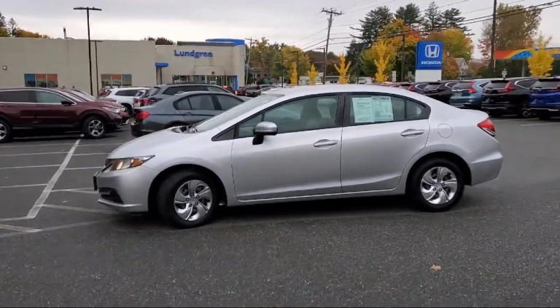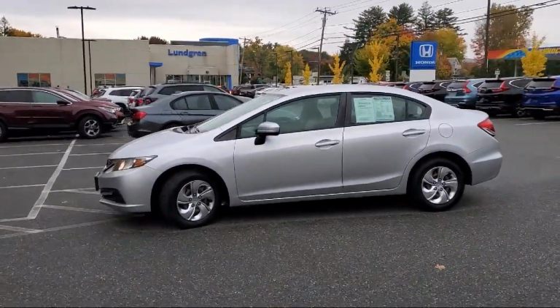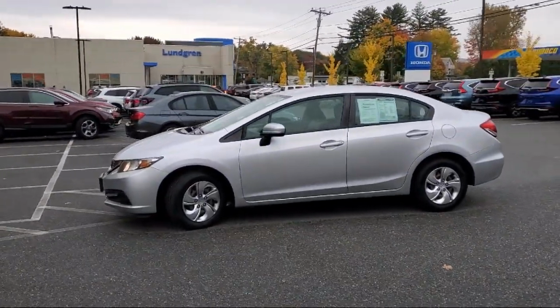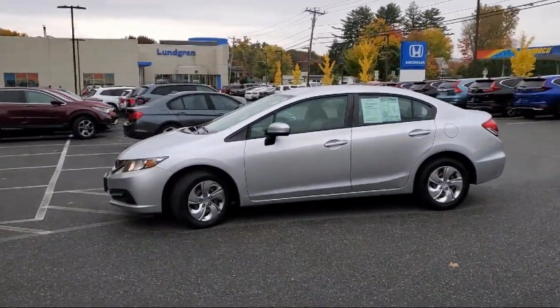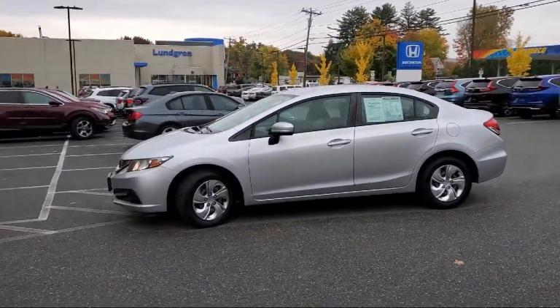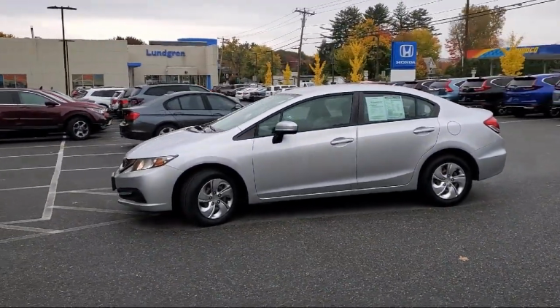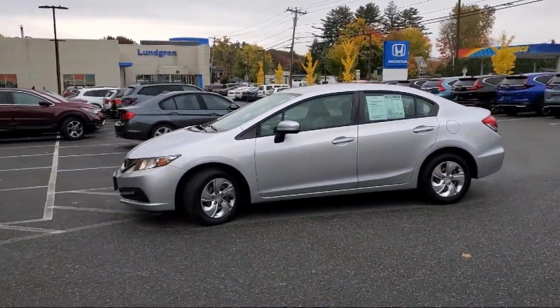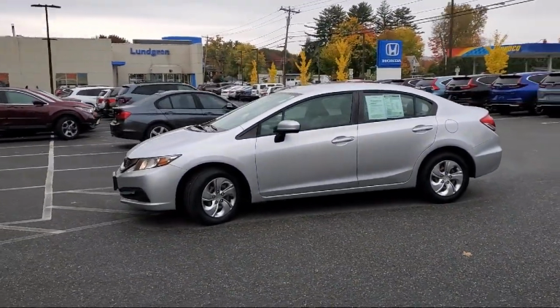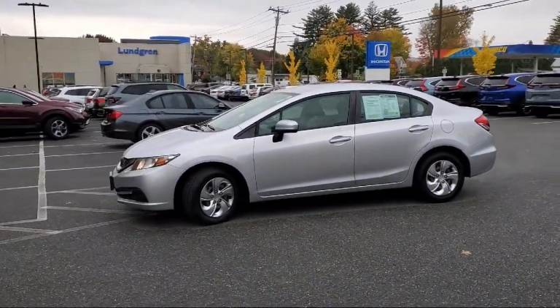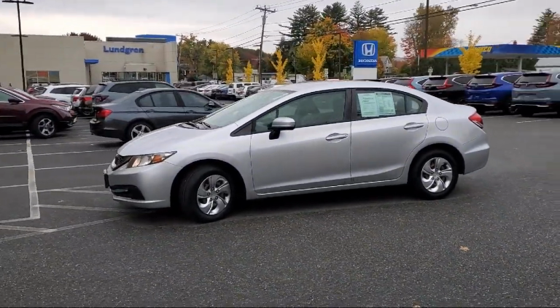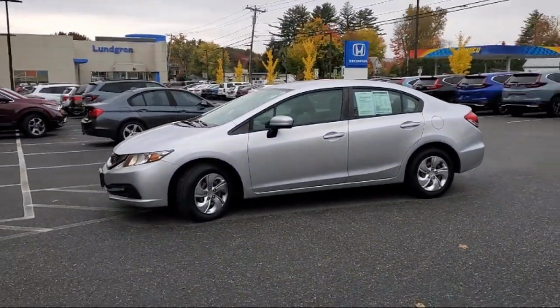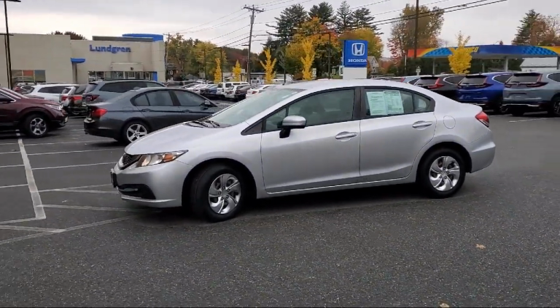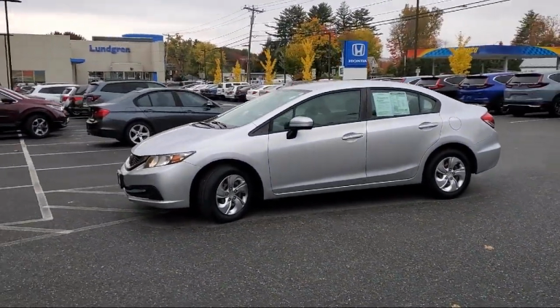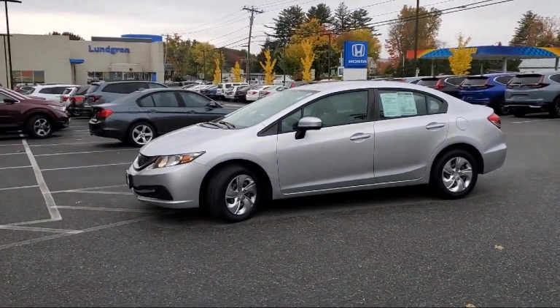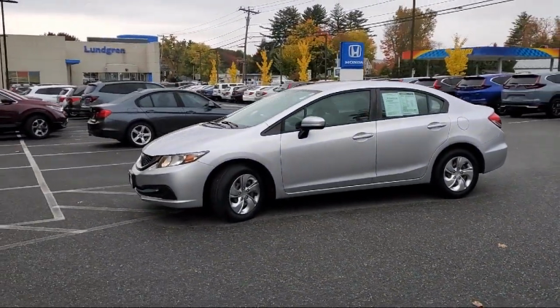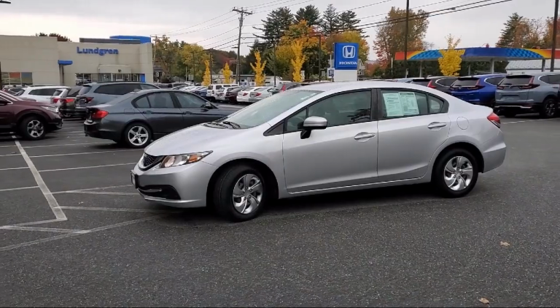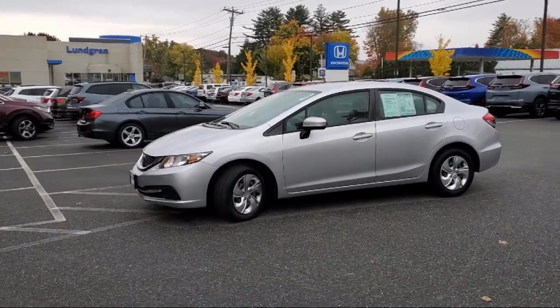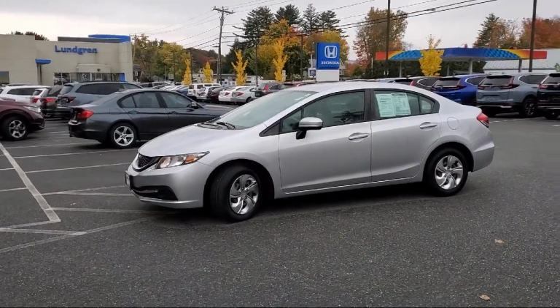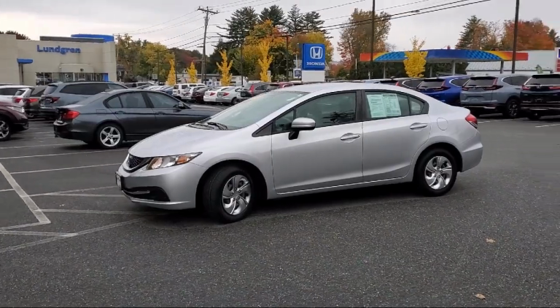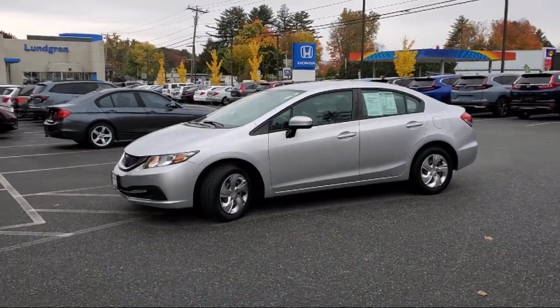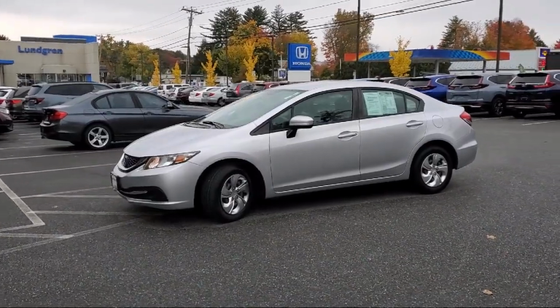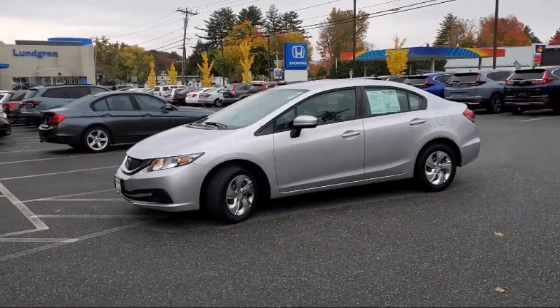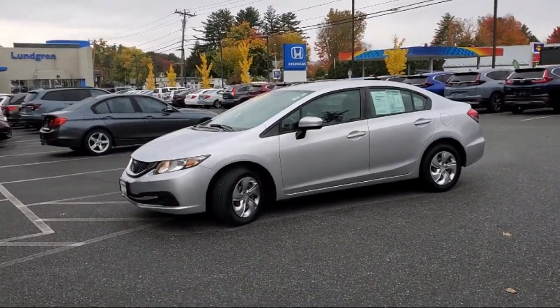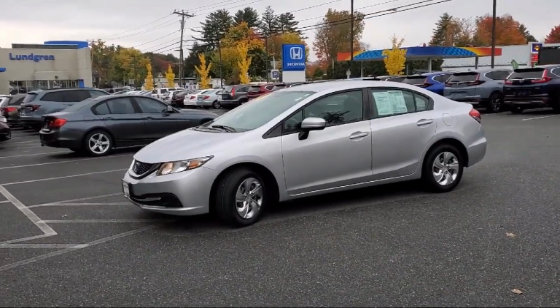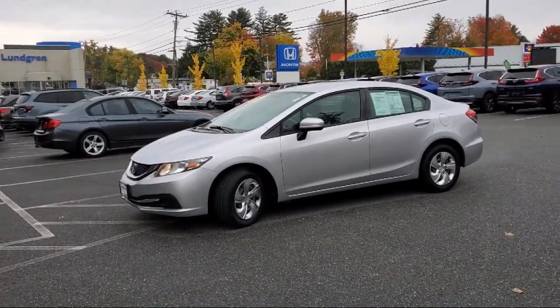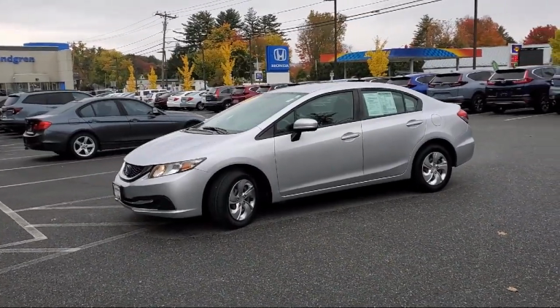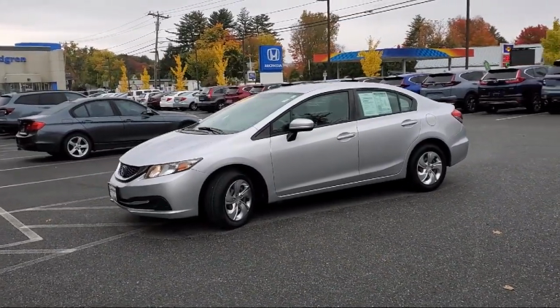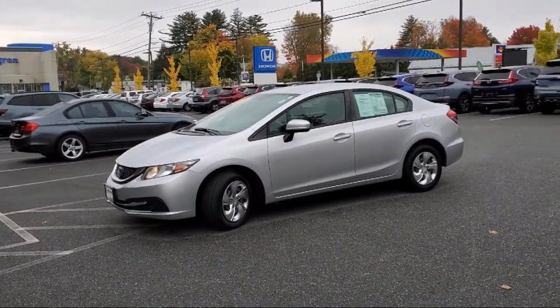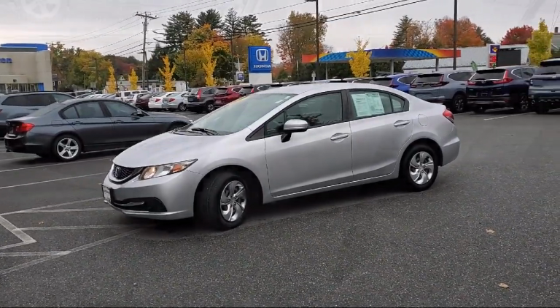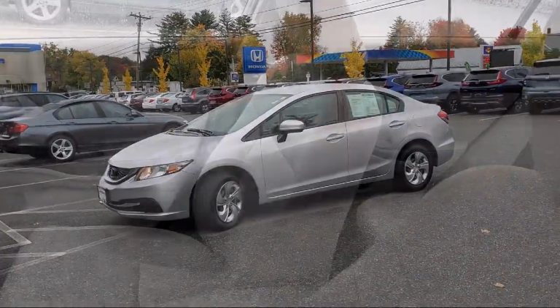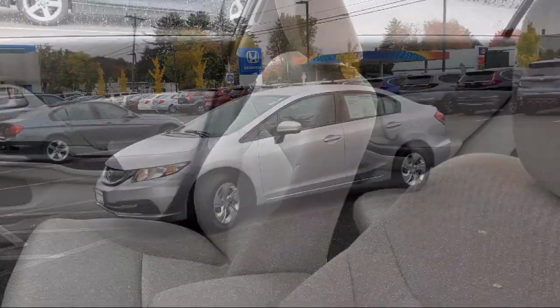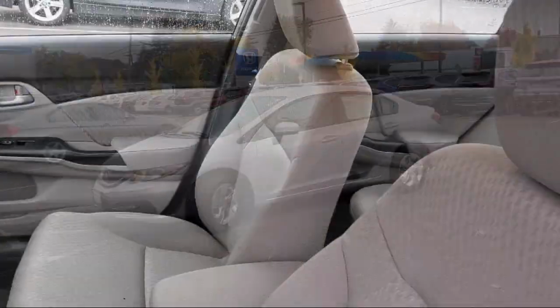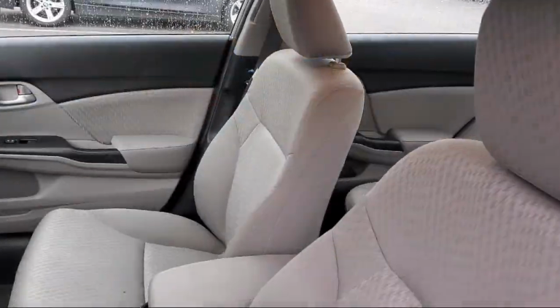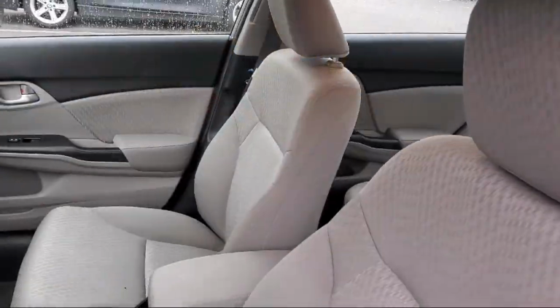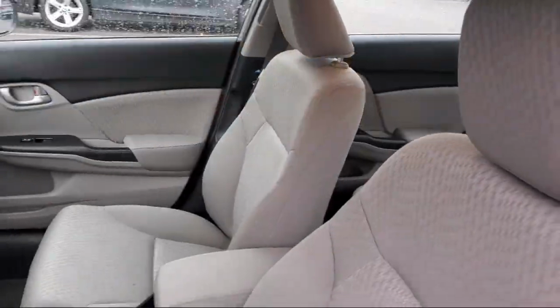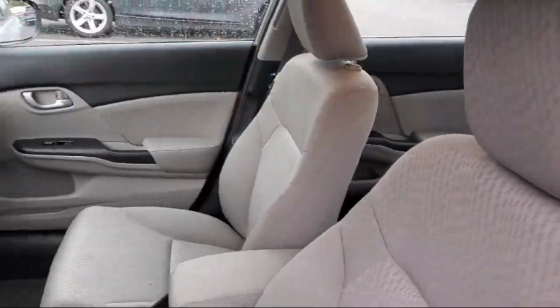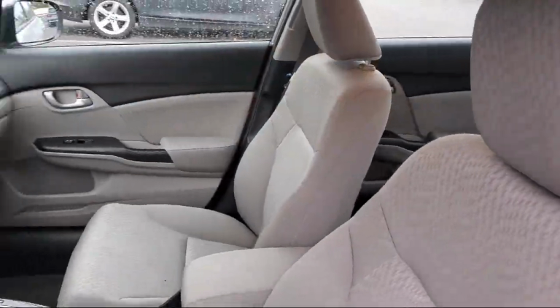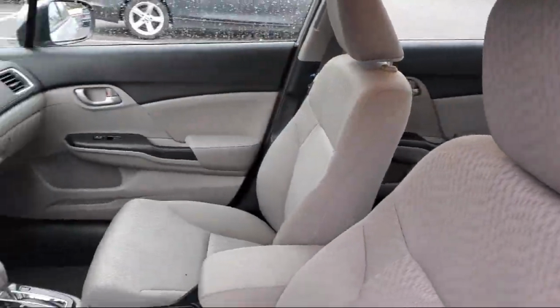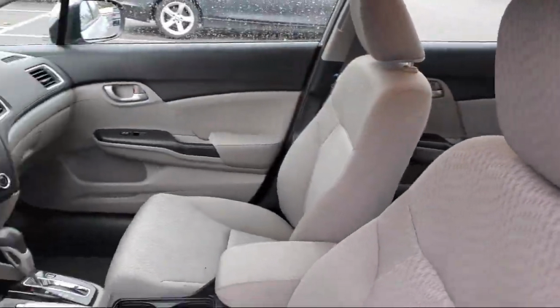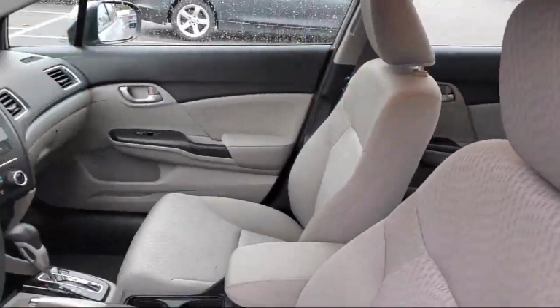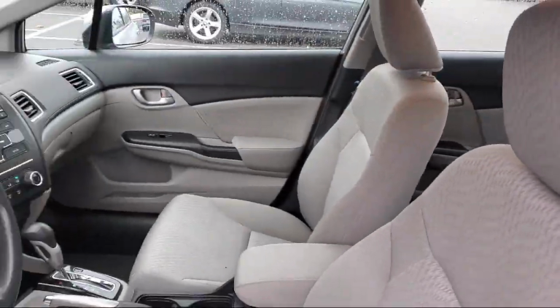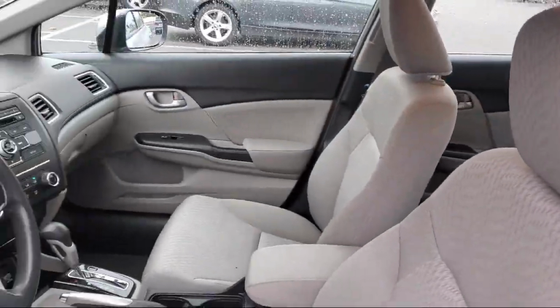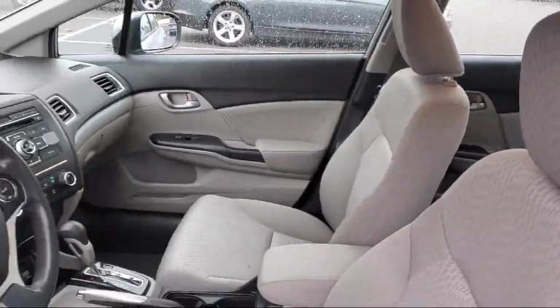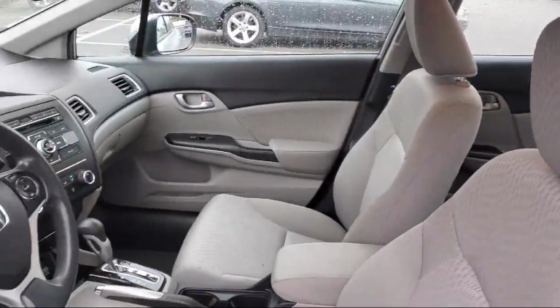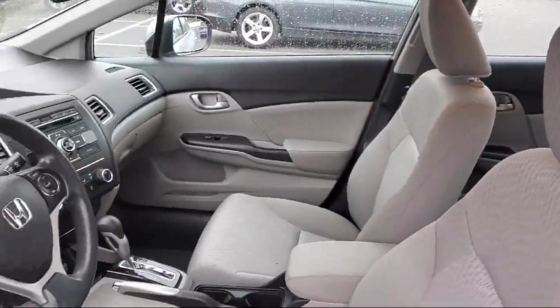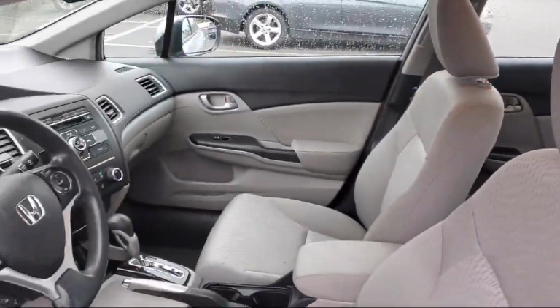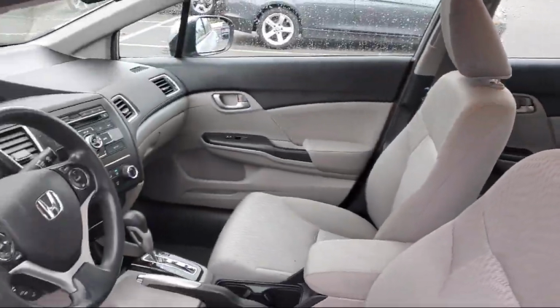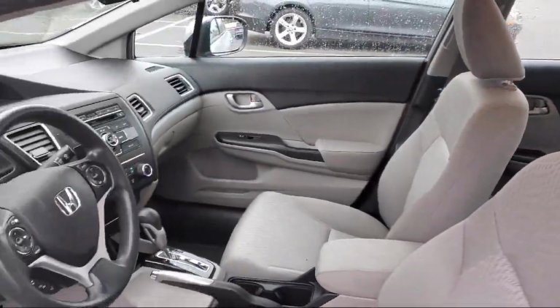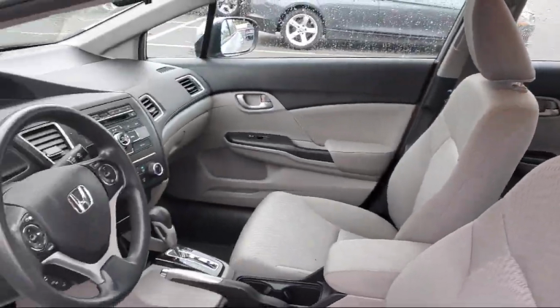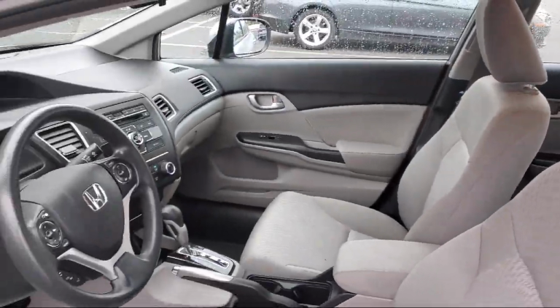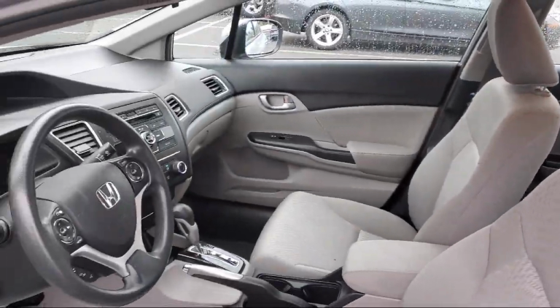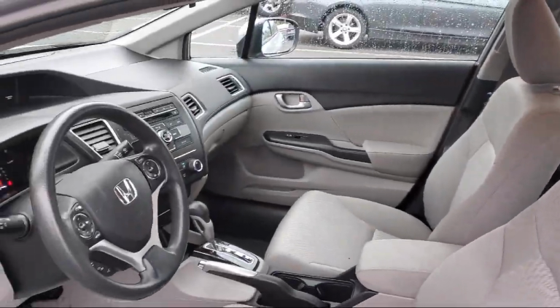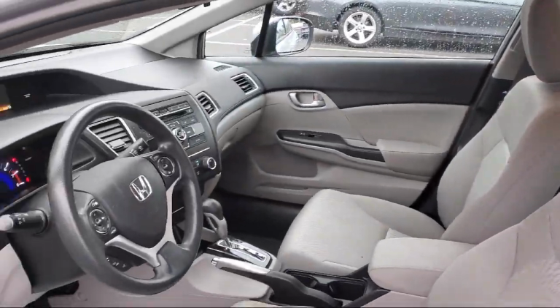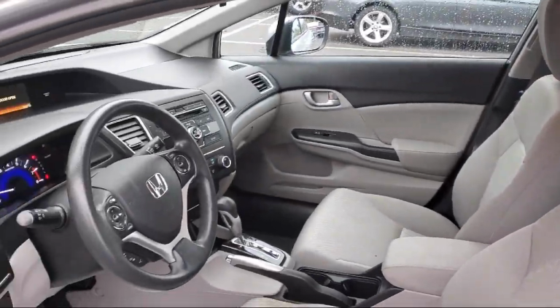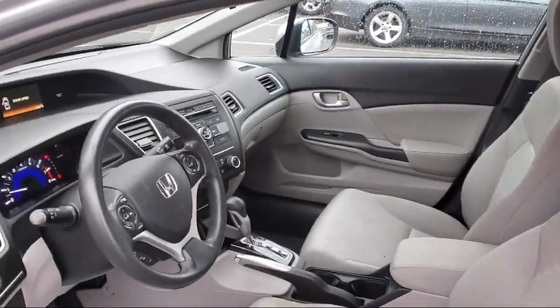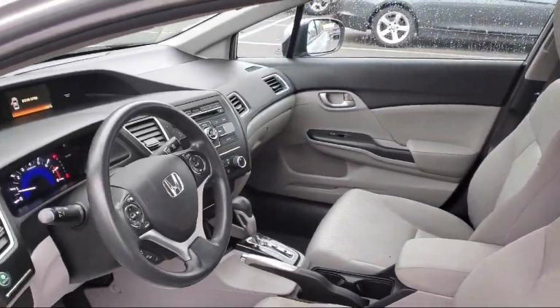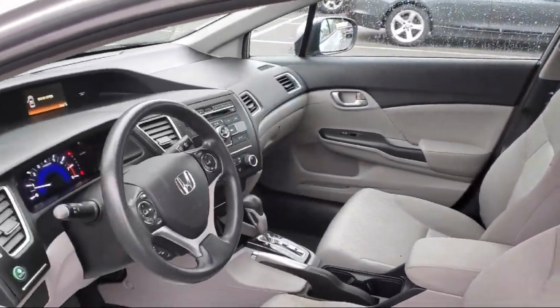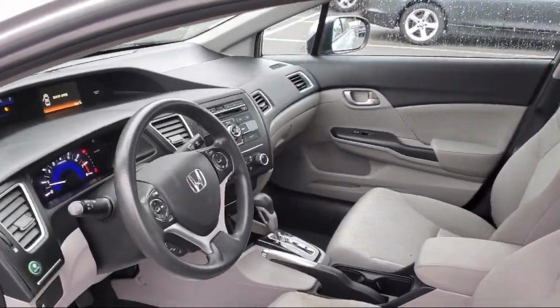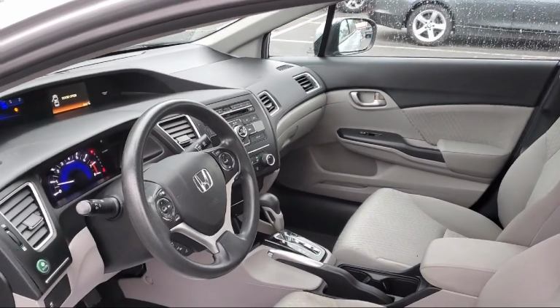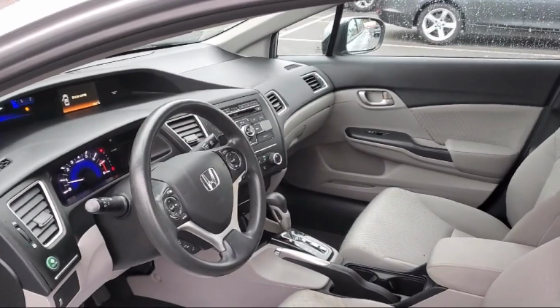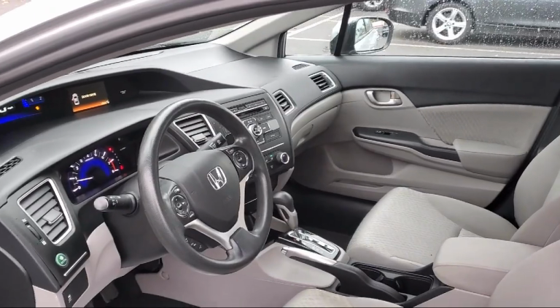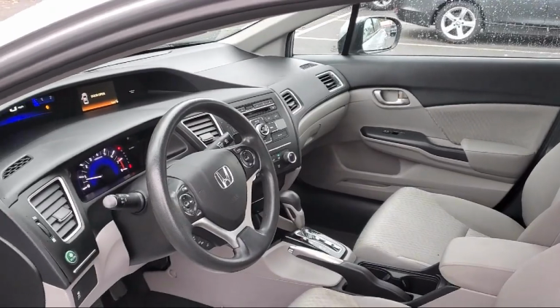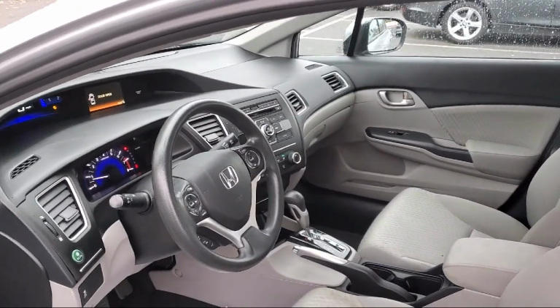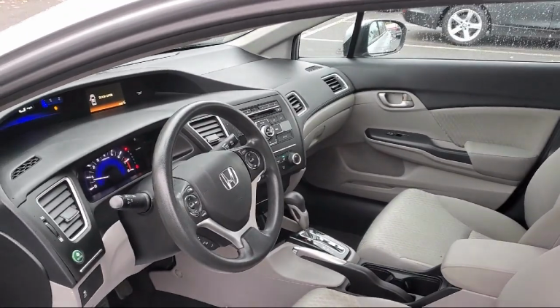Bluetooth auxiliary audio input, steering wheel mounted phone controls, in-dash rear-view monitor, and much more.